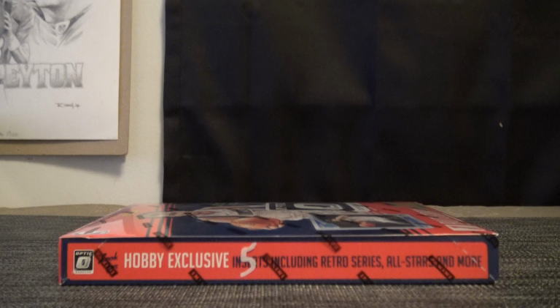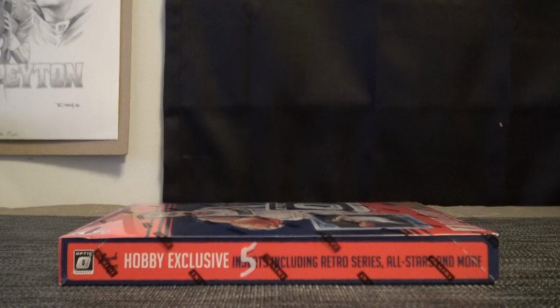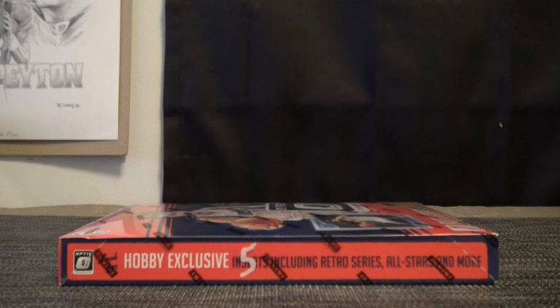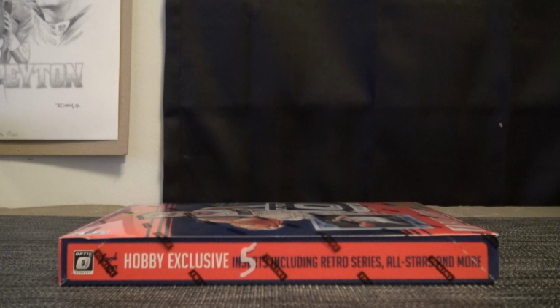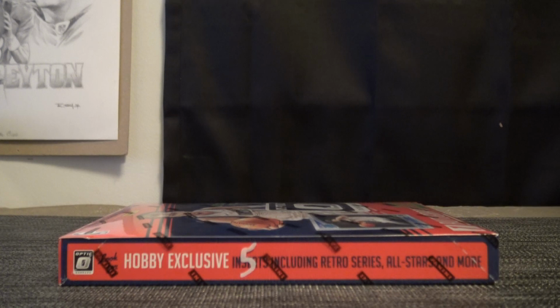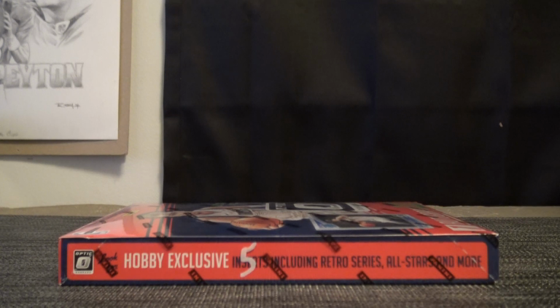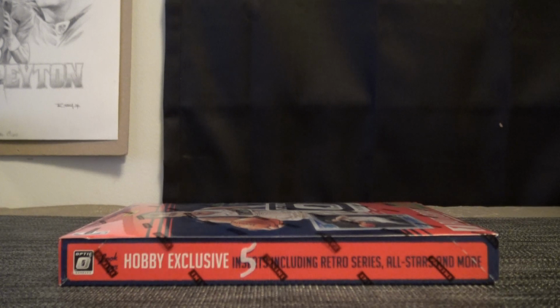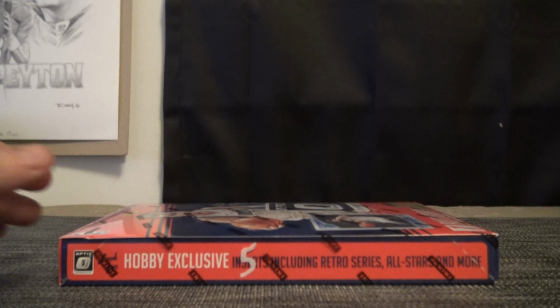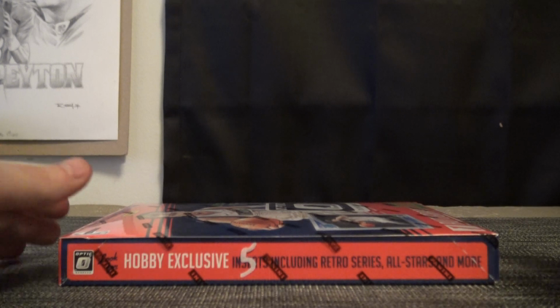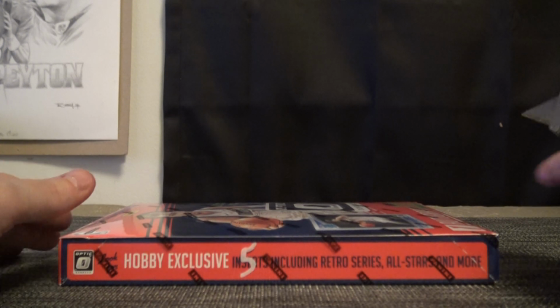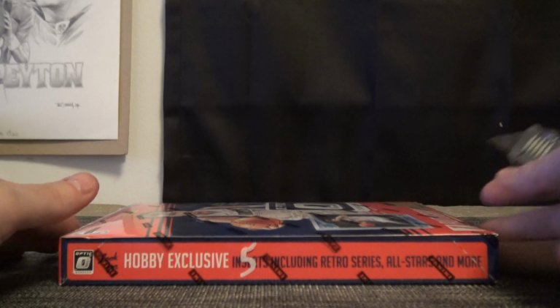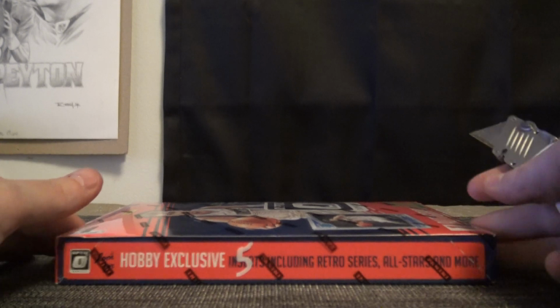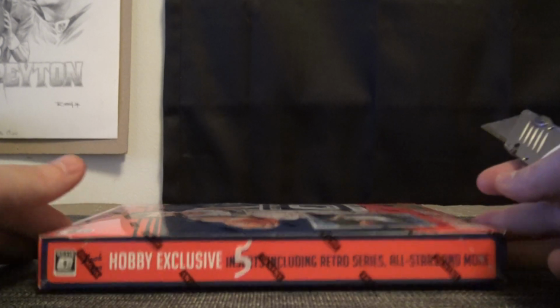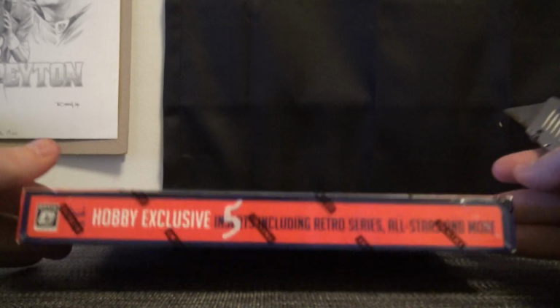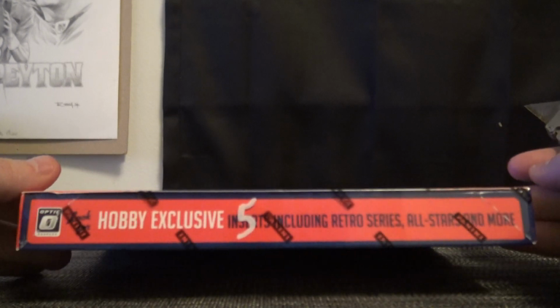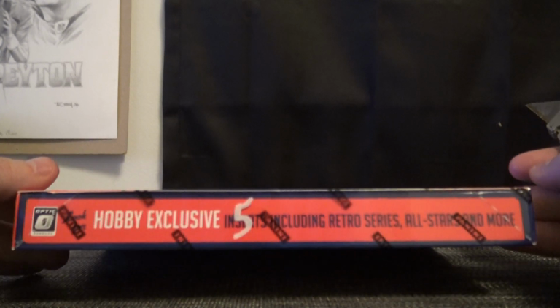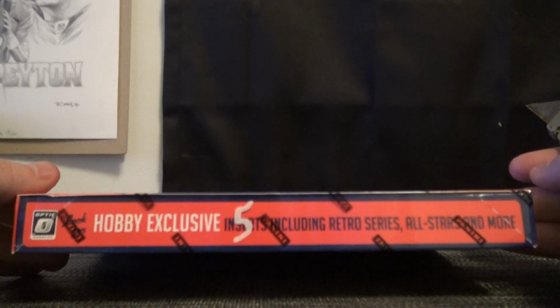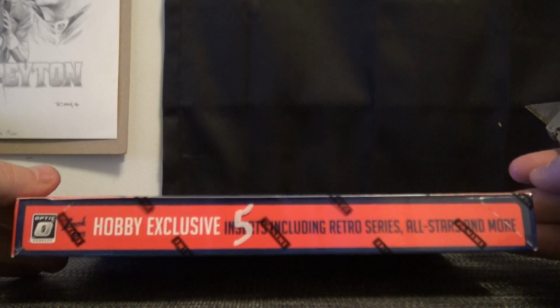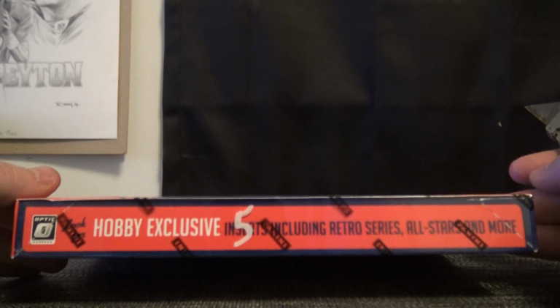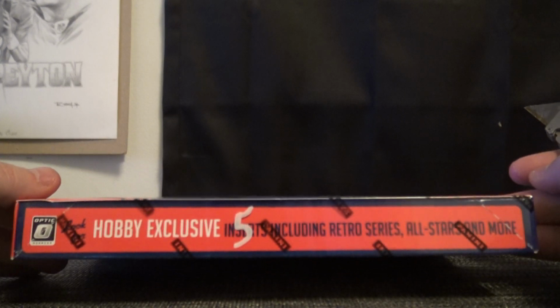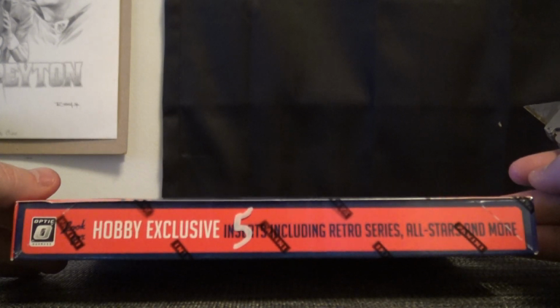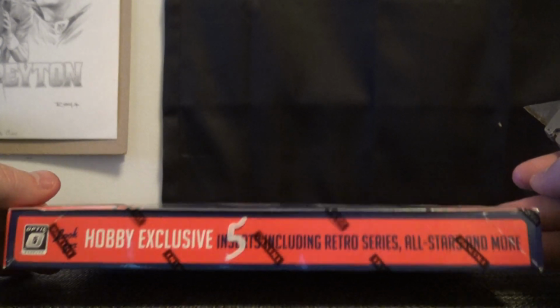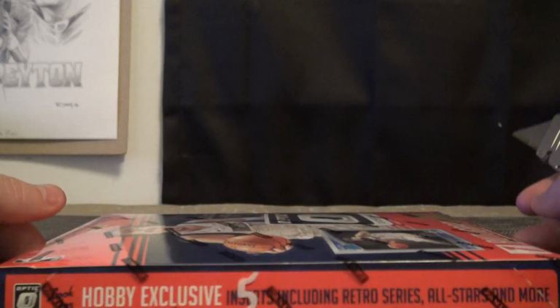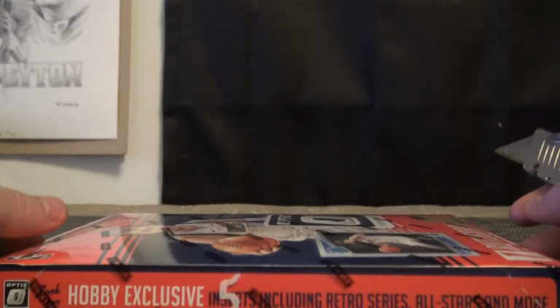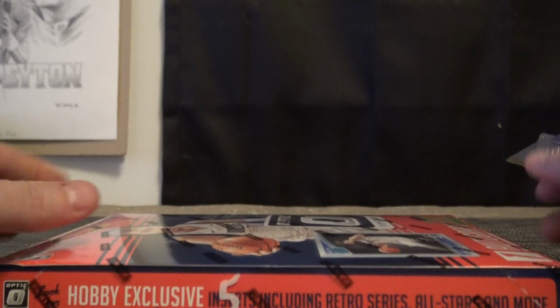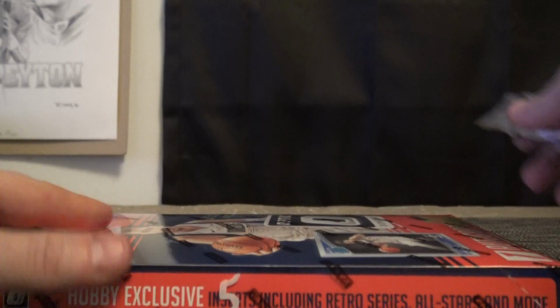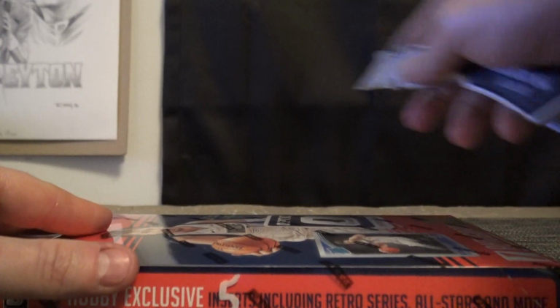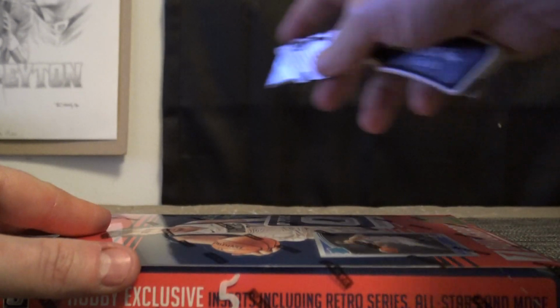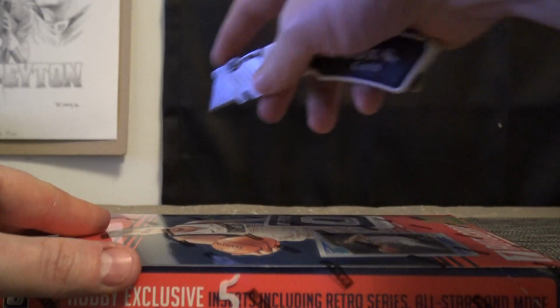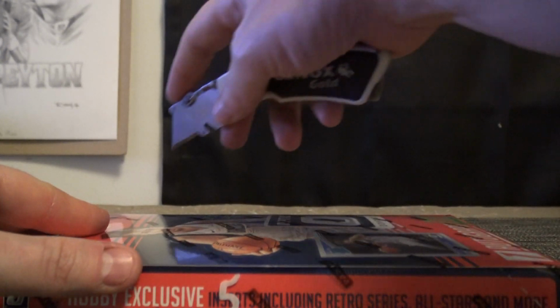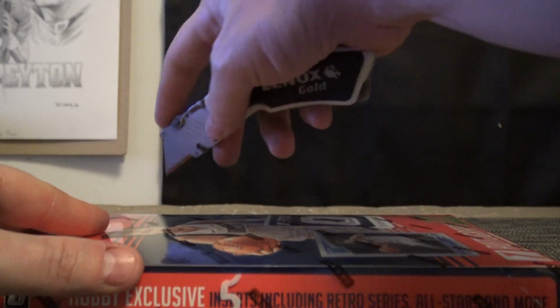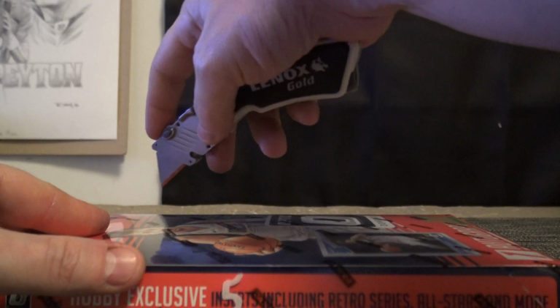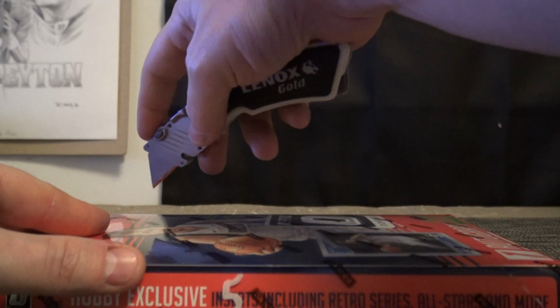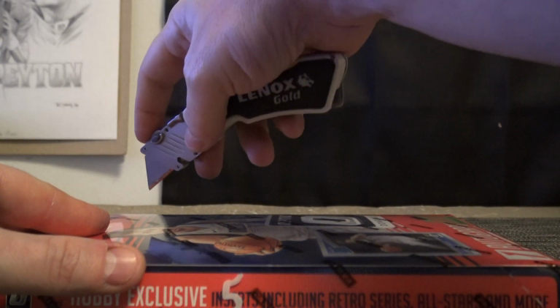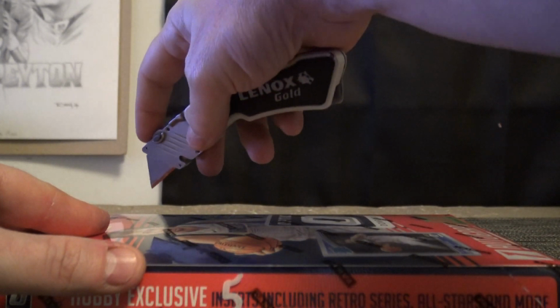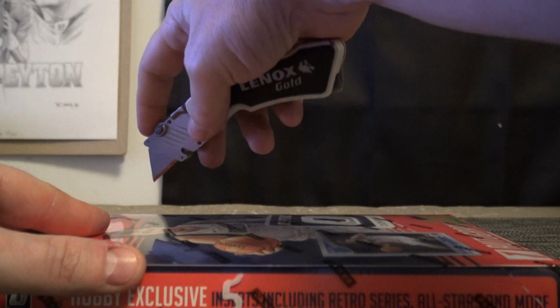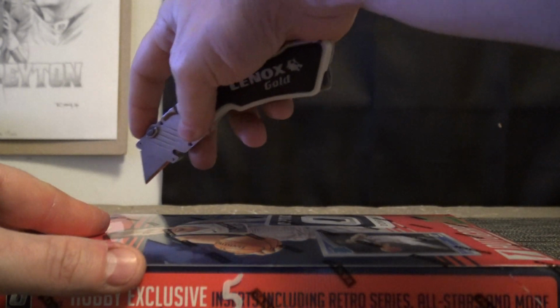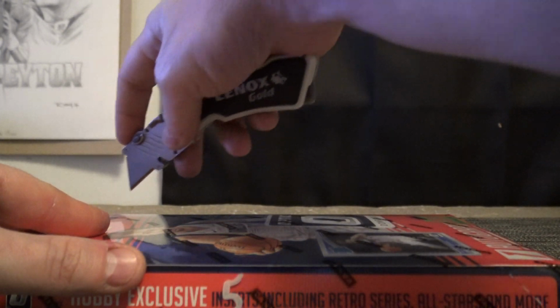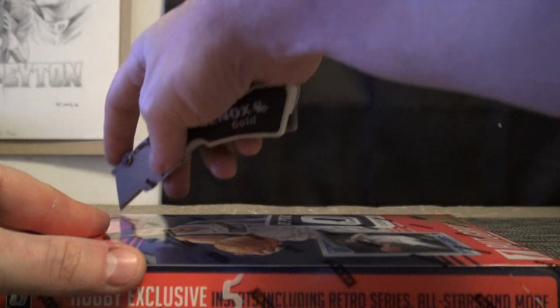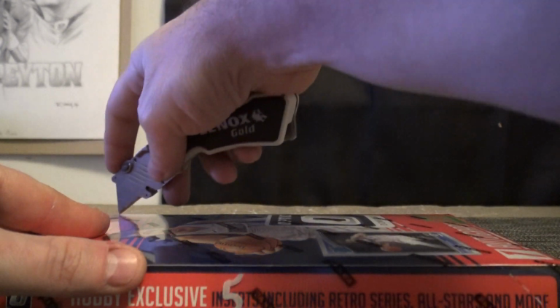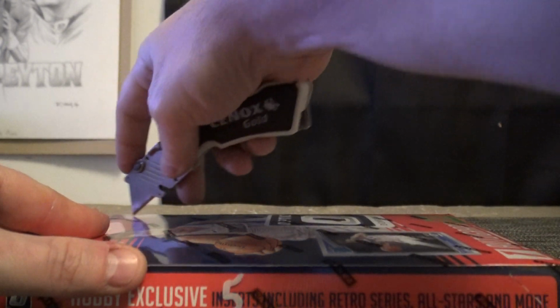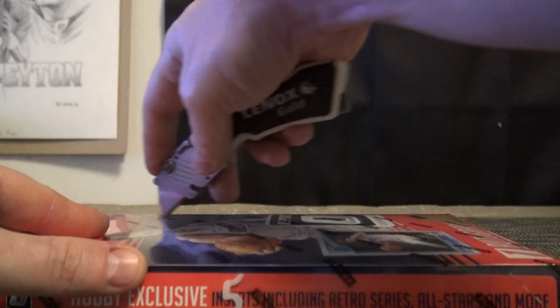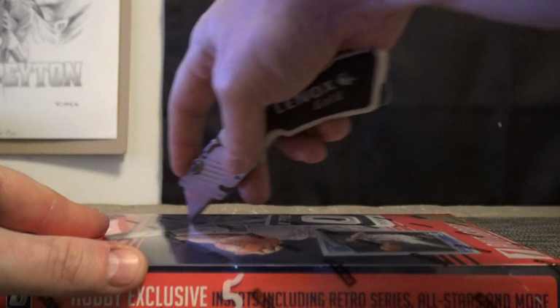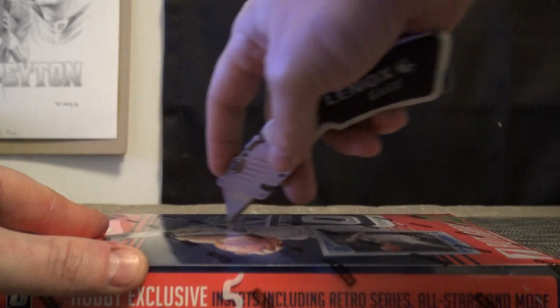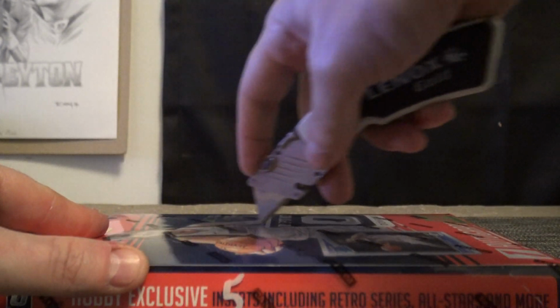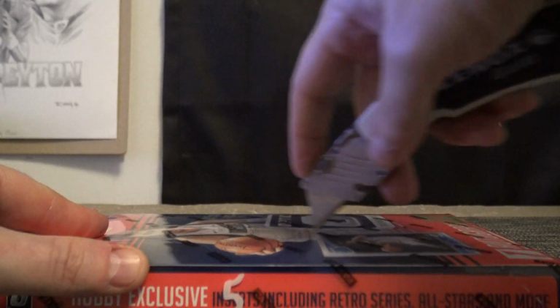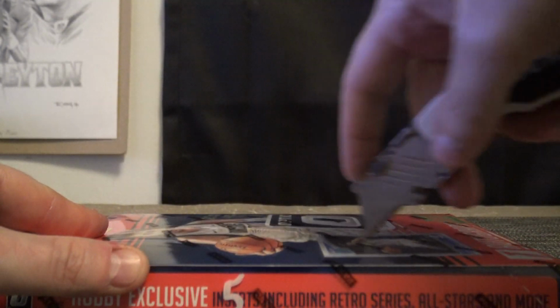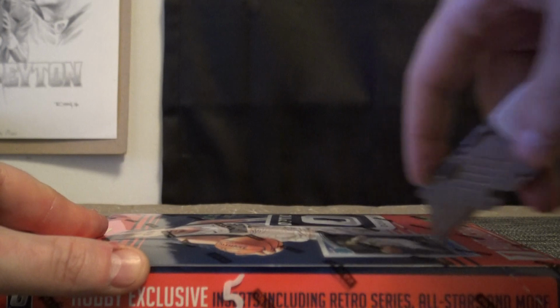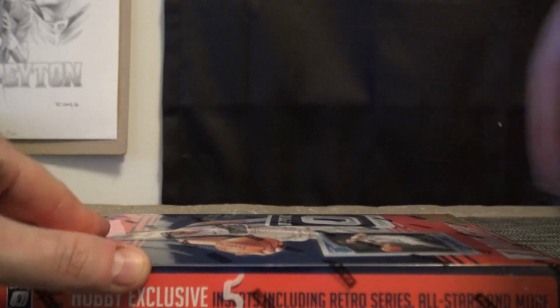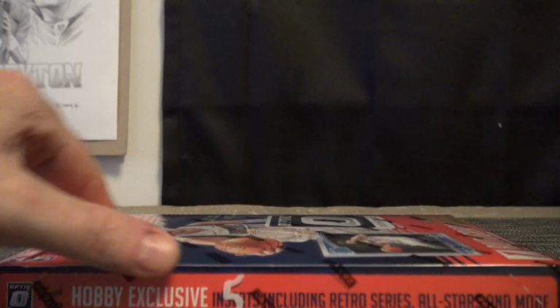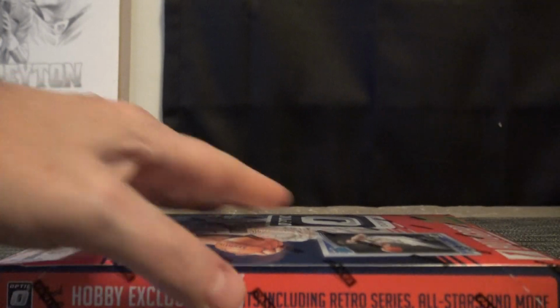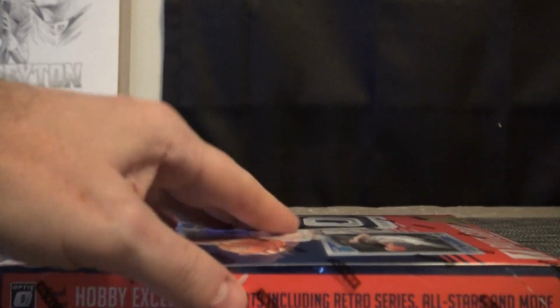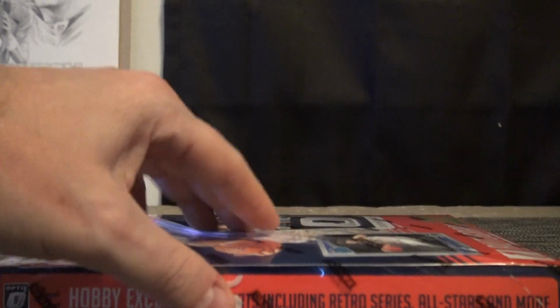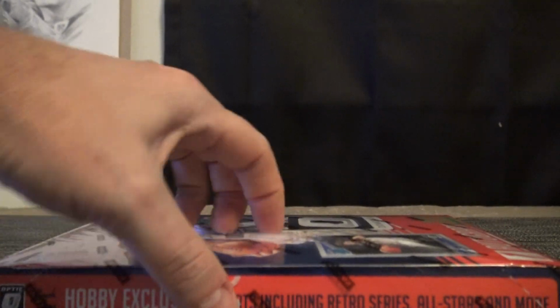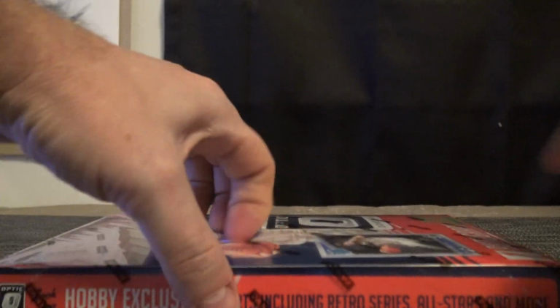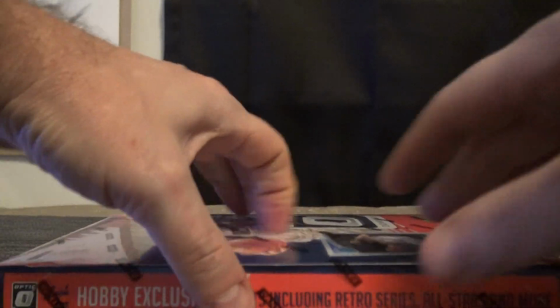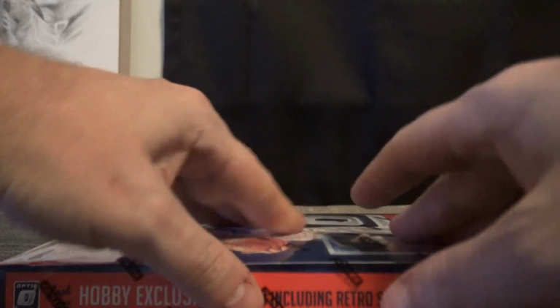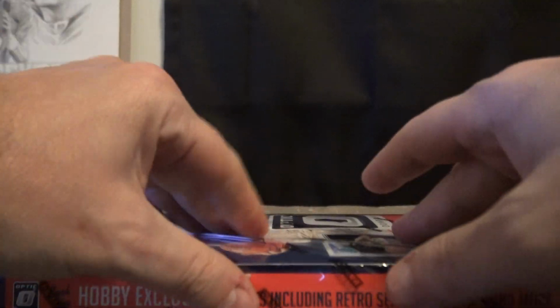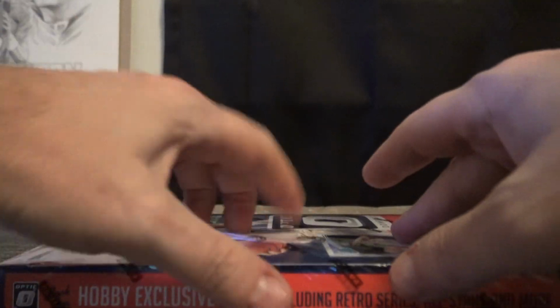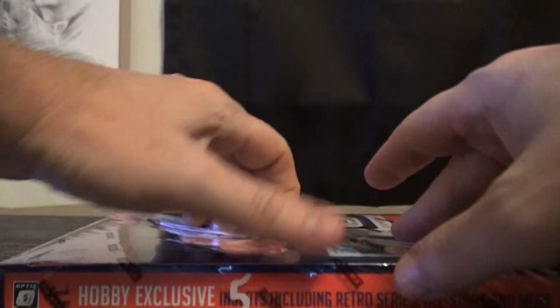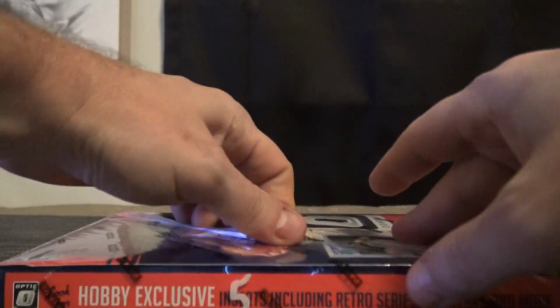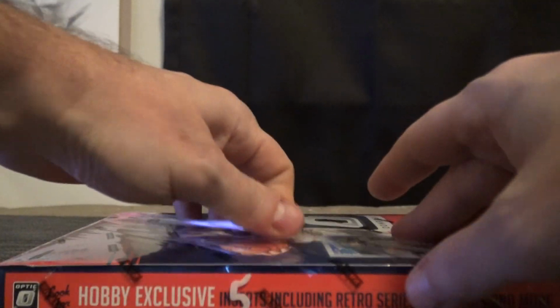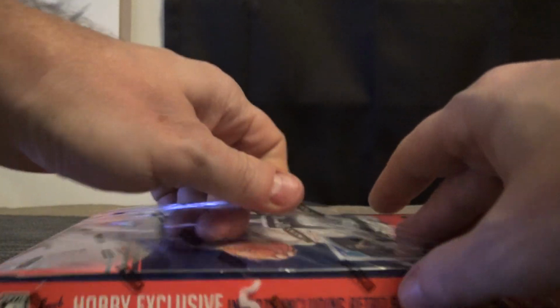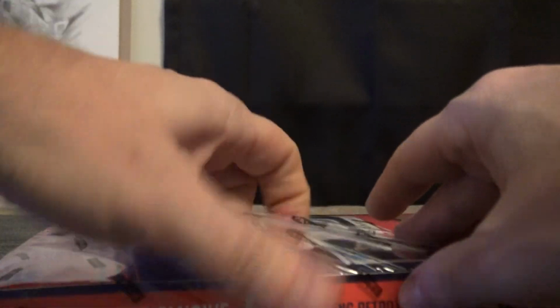Rick B is going to try 2018-19 Donruss Optic.